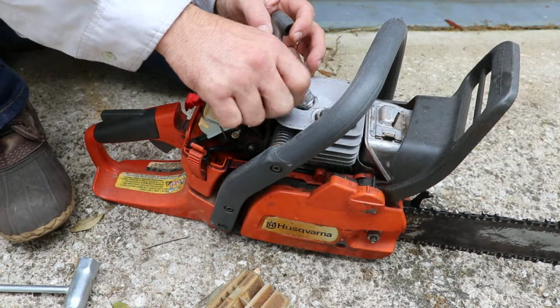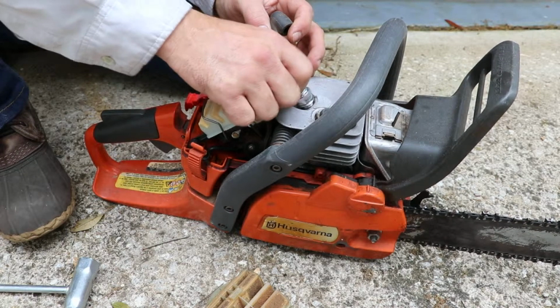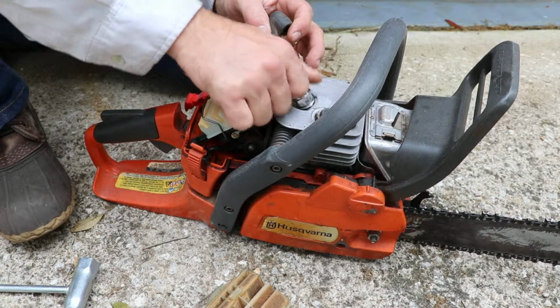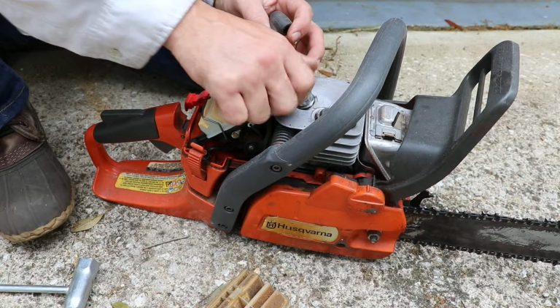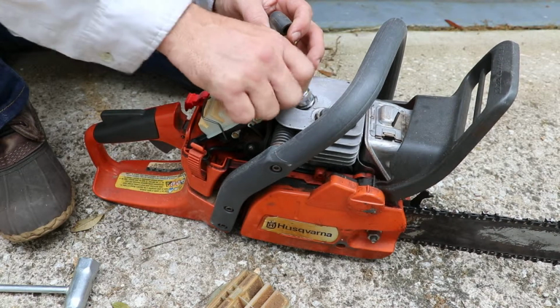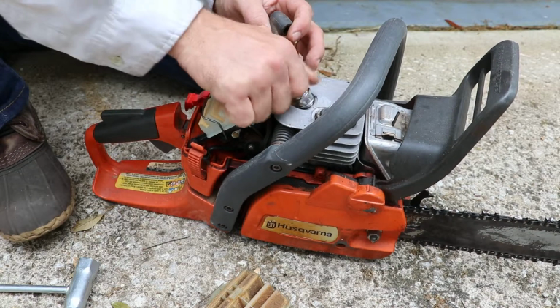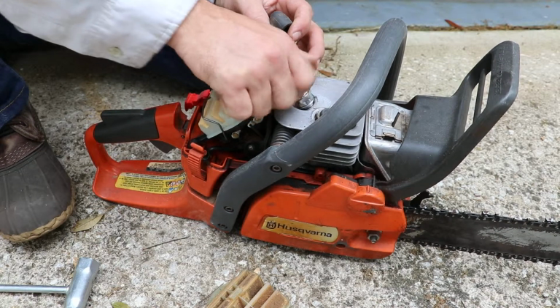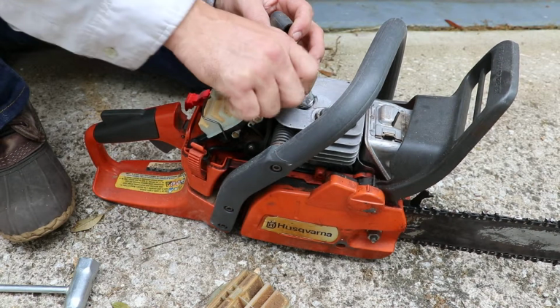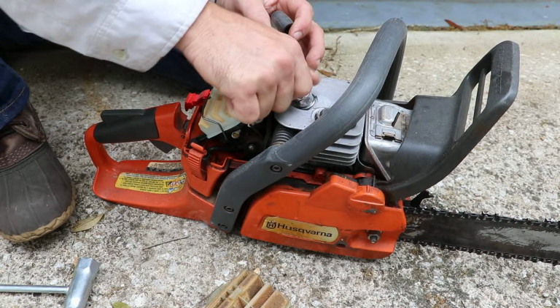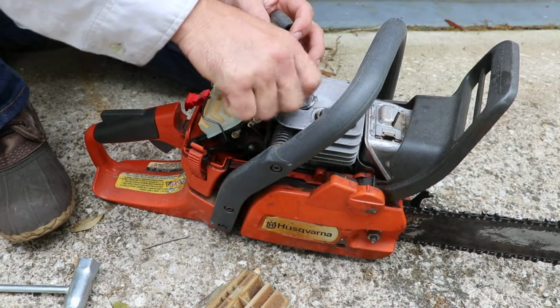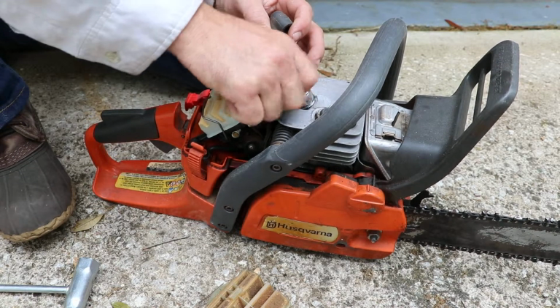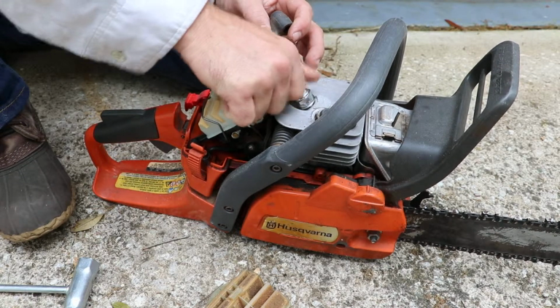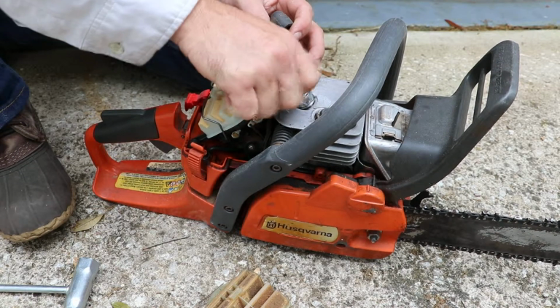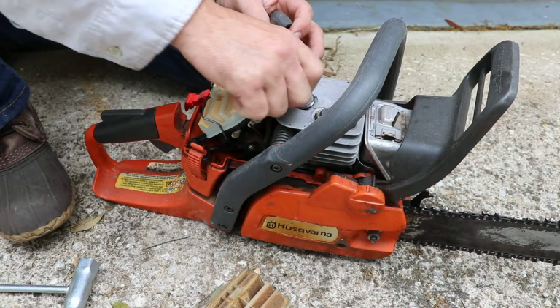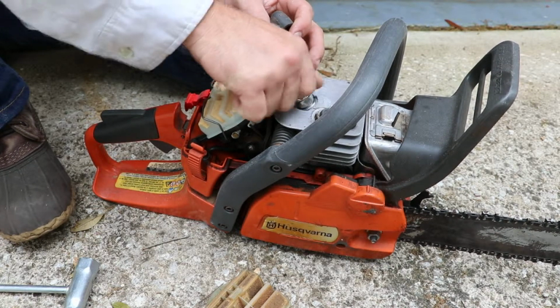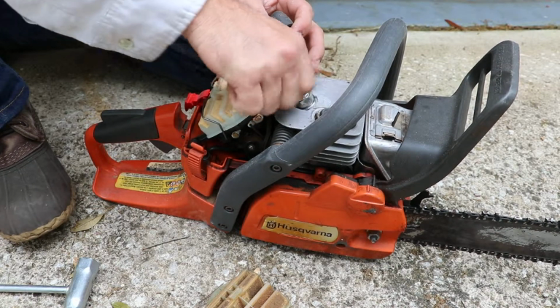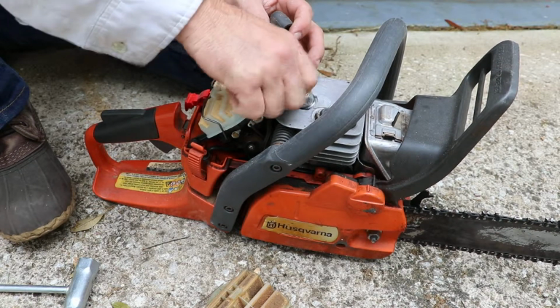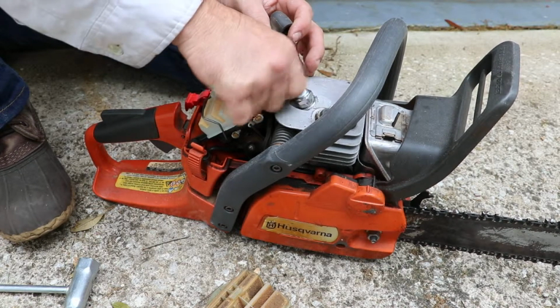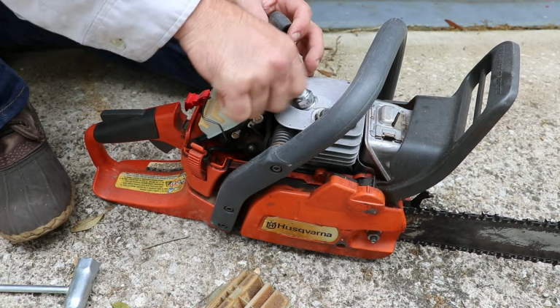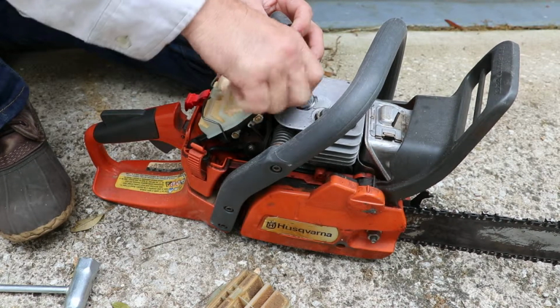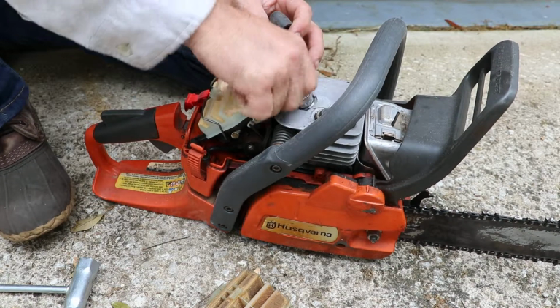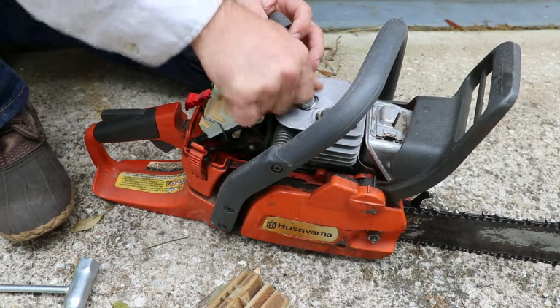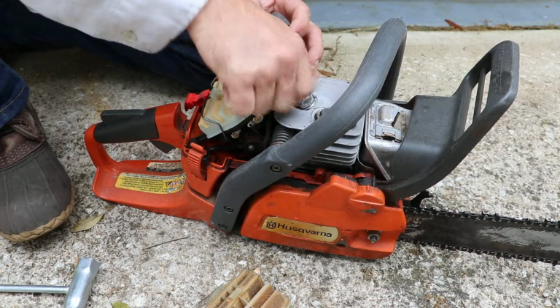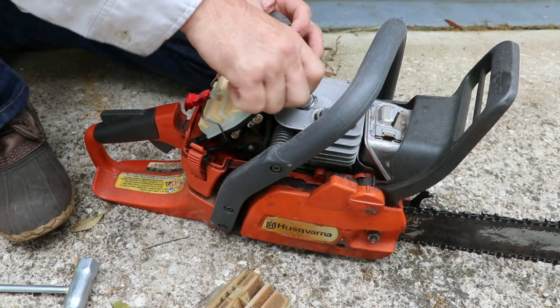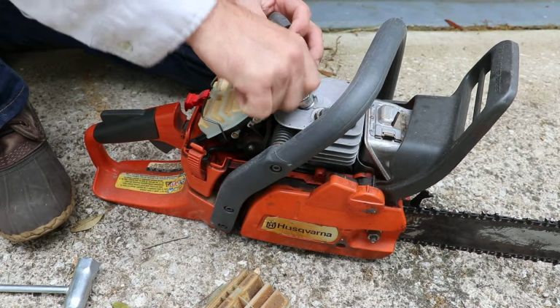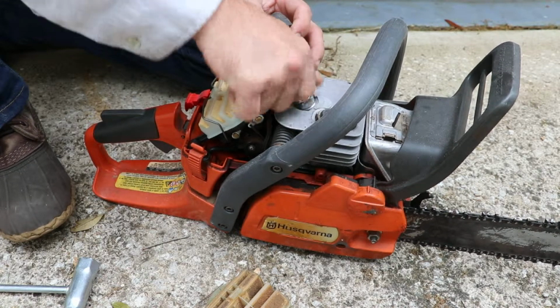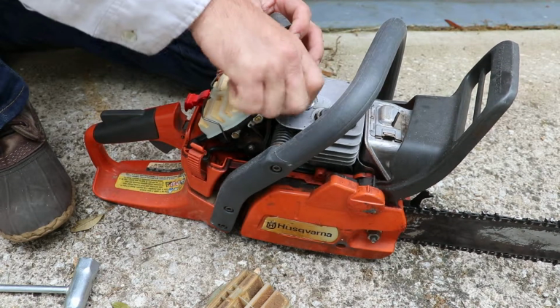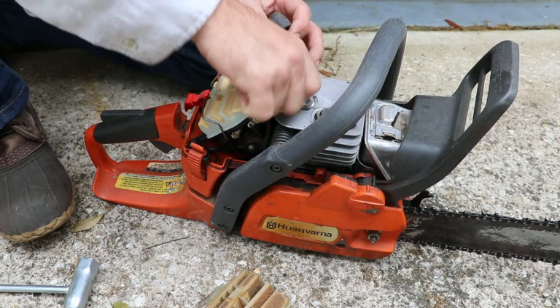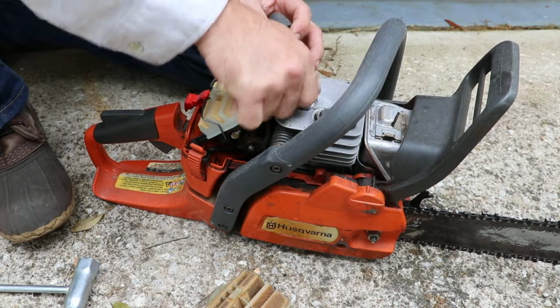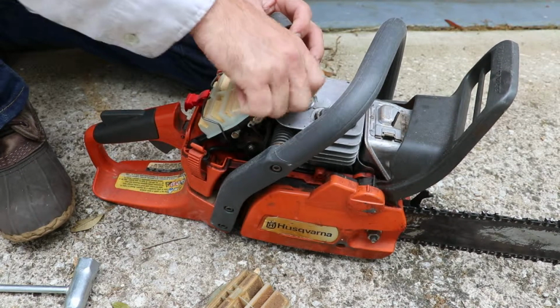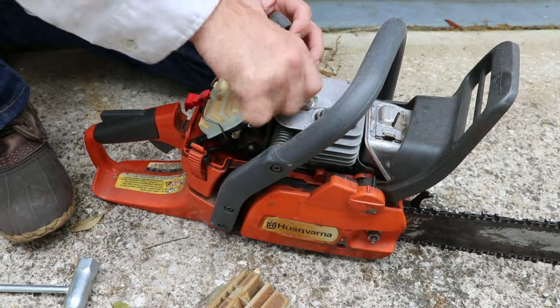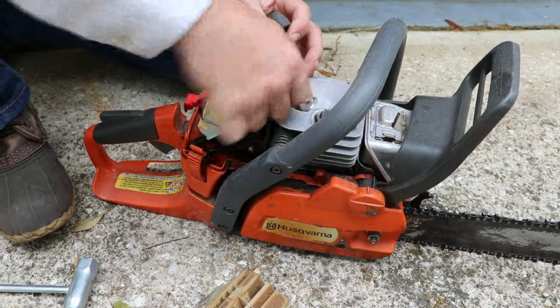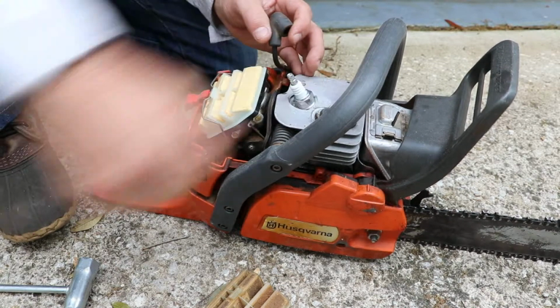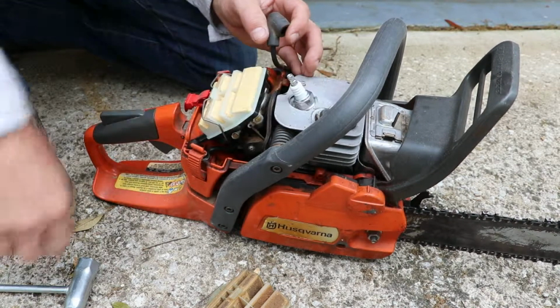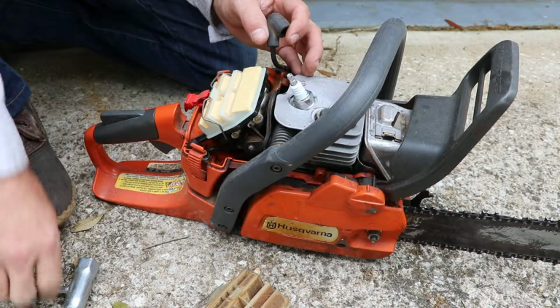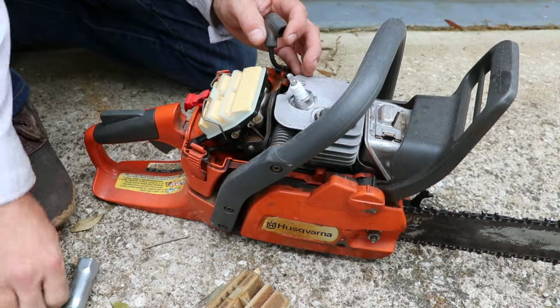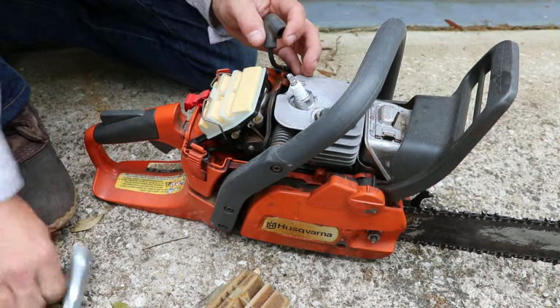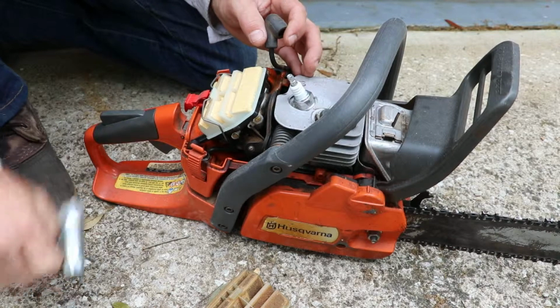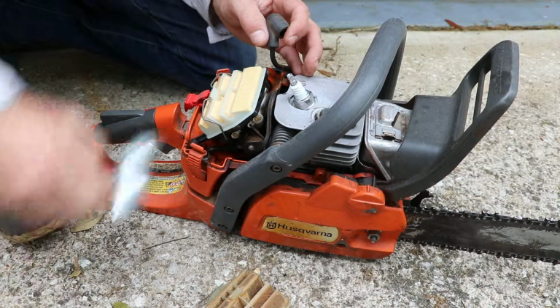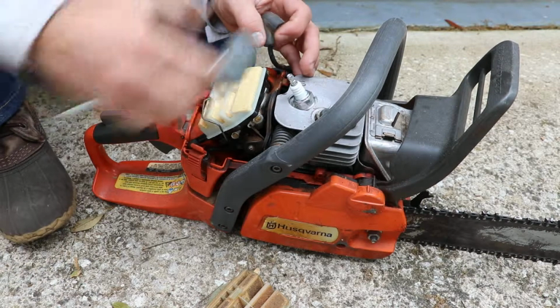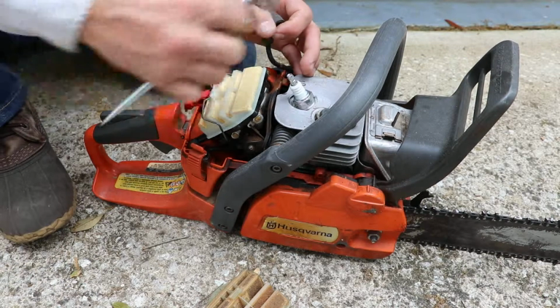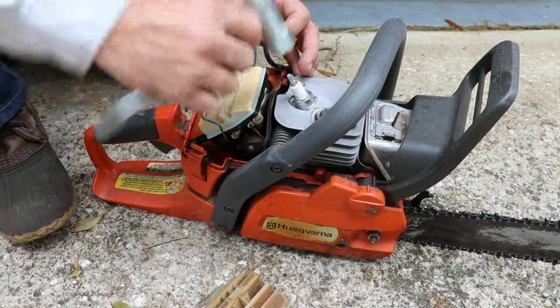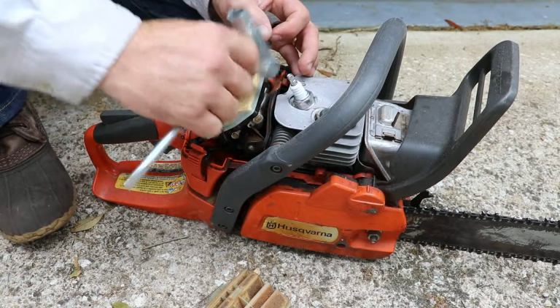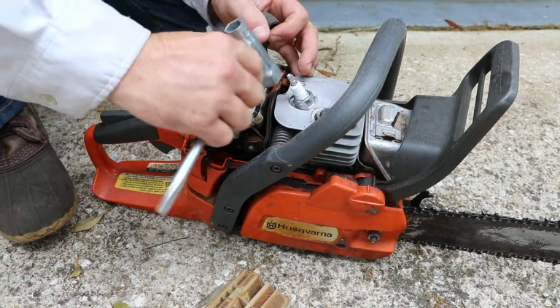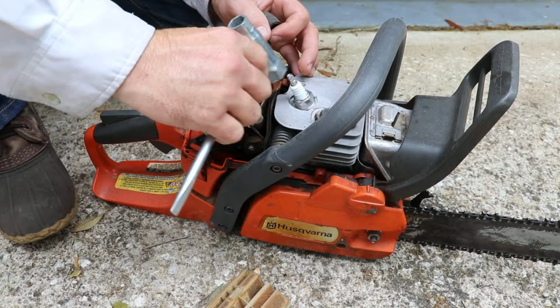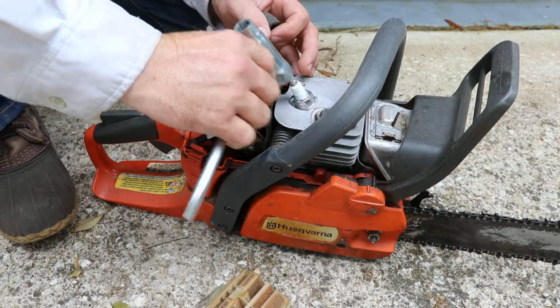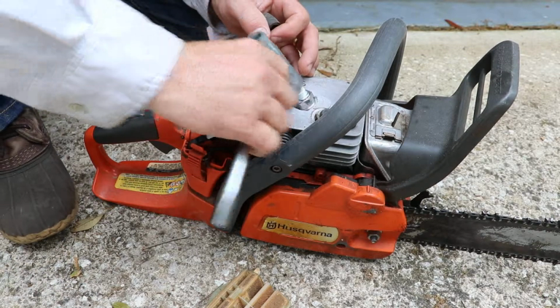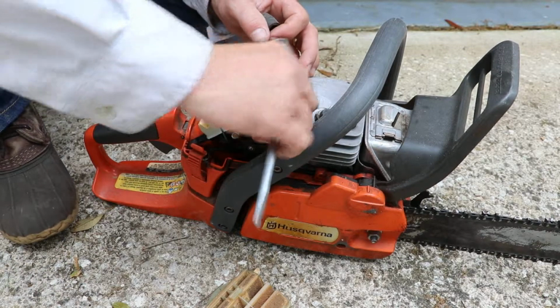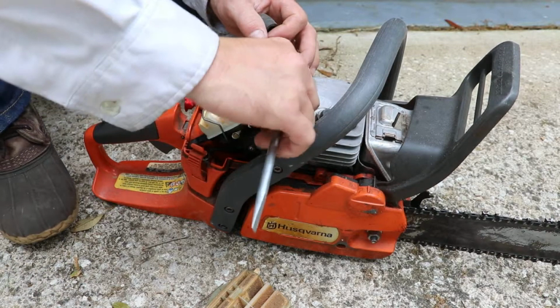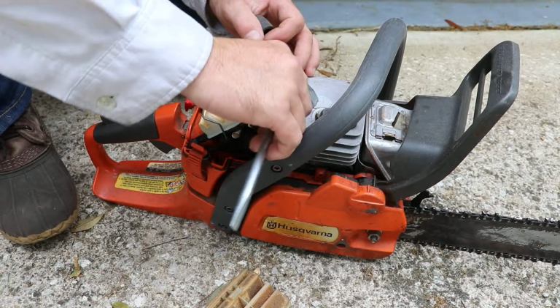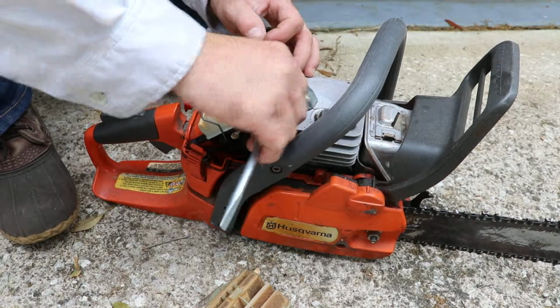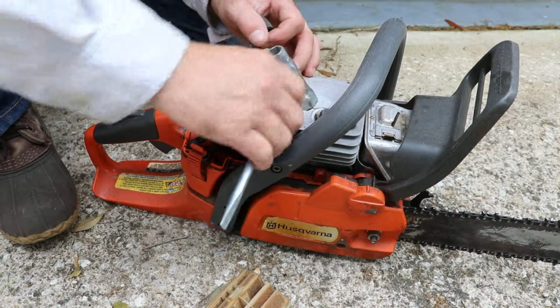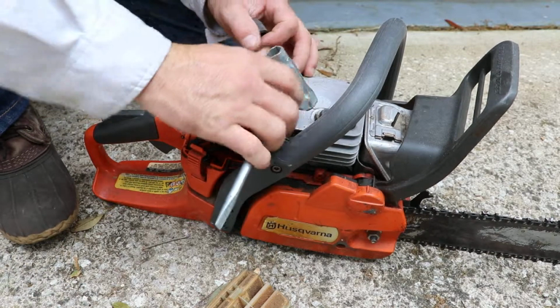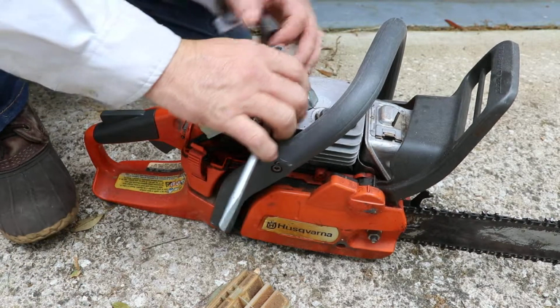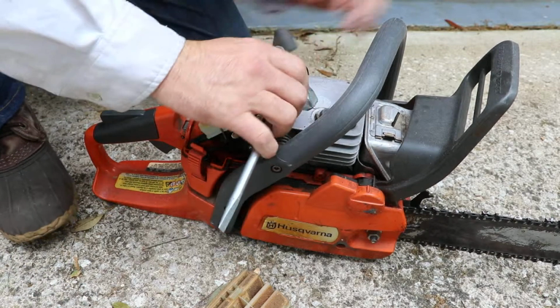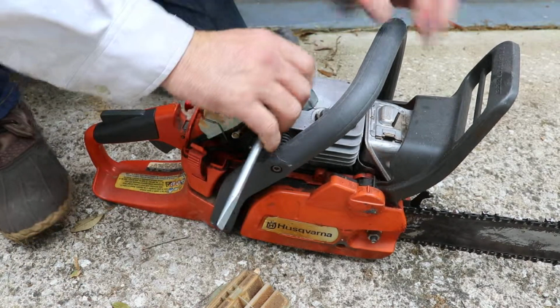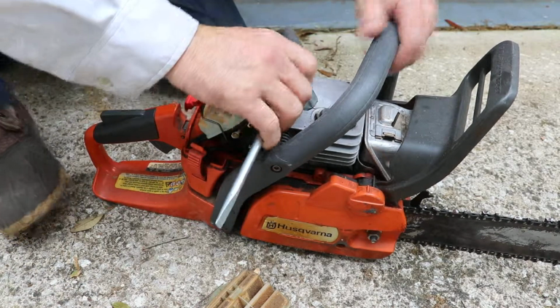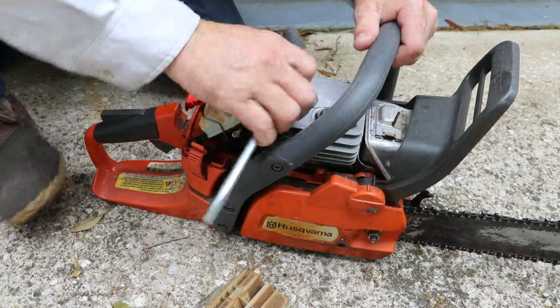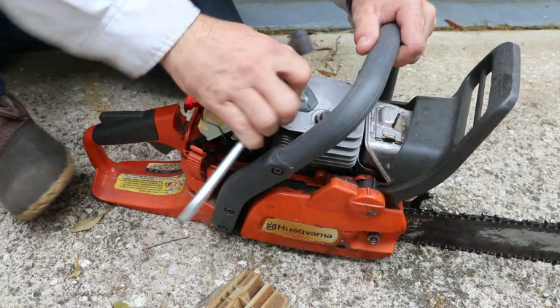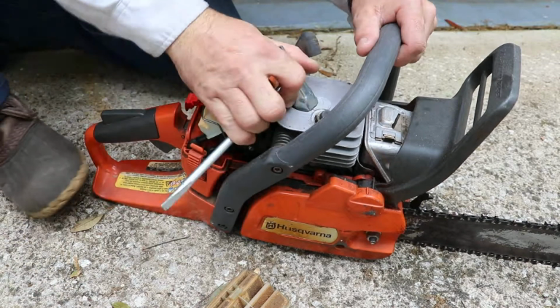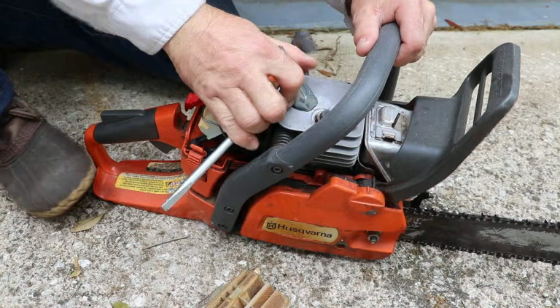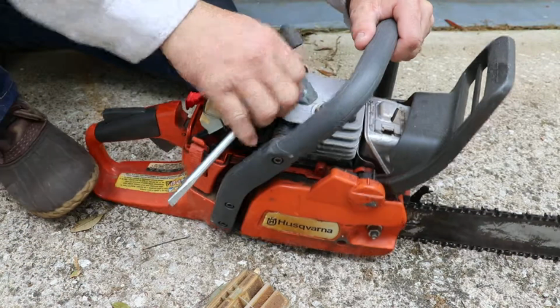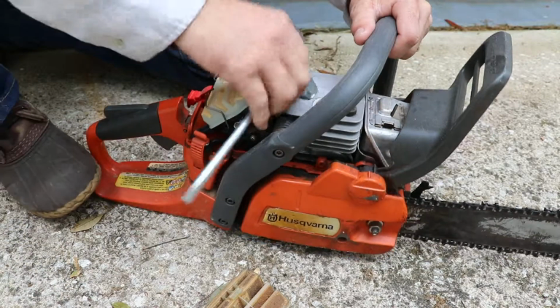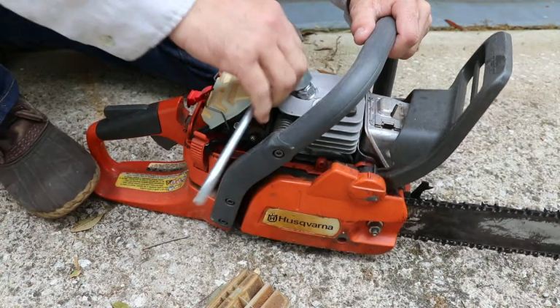I didn't have a spark gap tool on me — I looked for it, but I think it's in a boat. Tighten this back down.